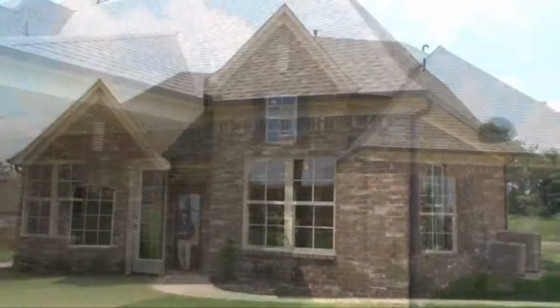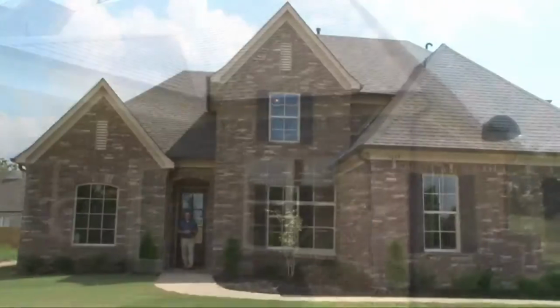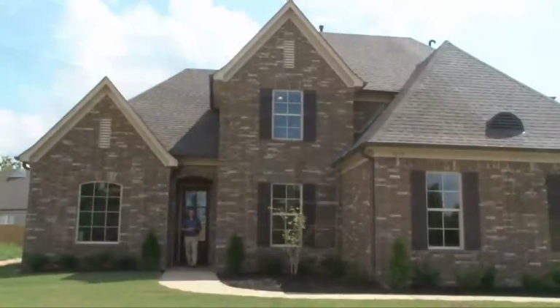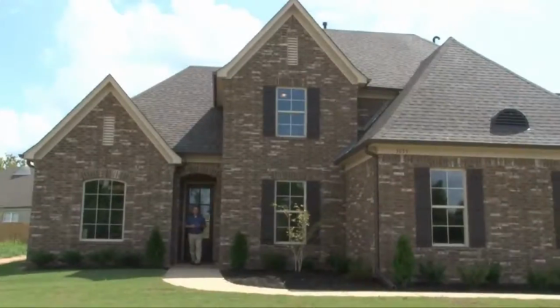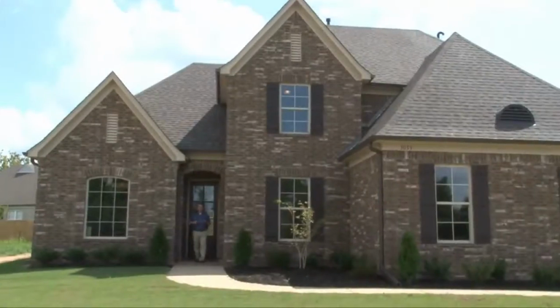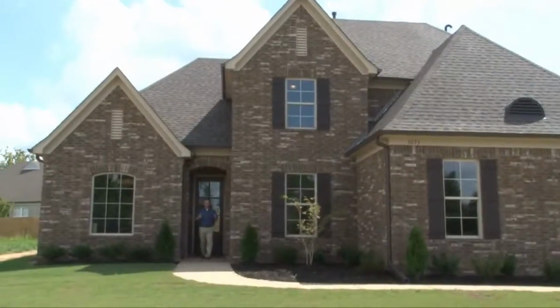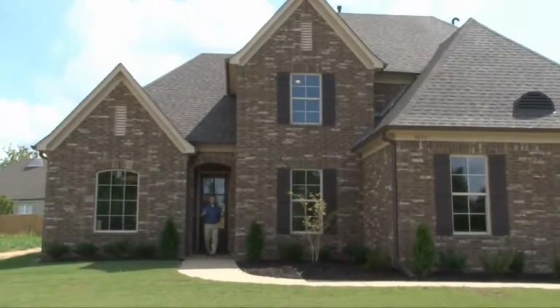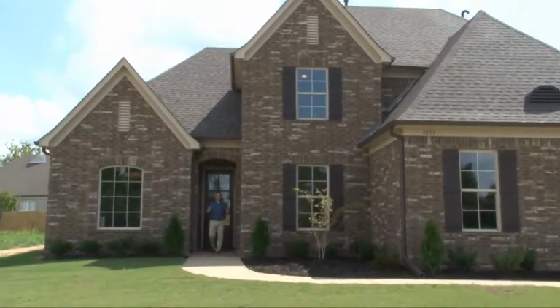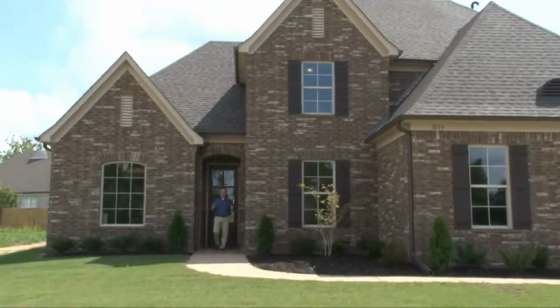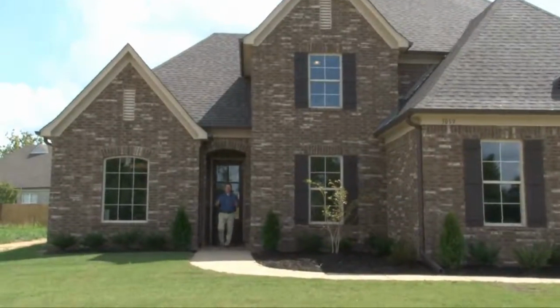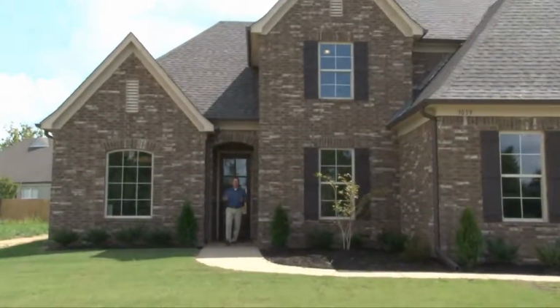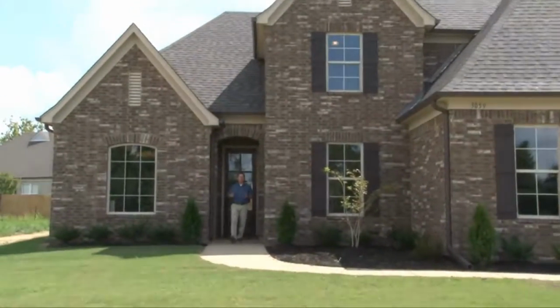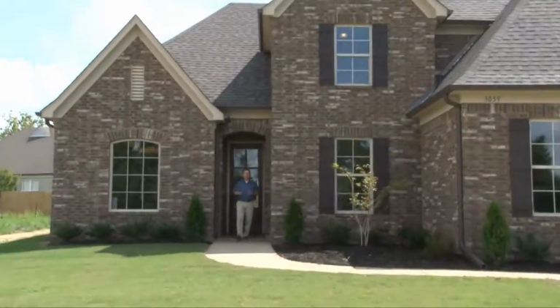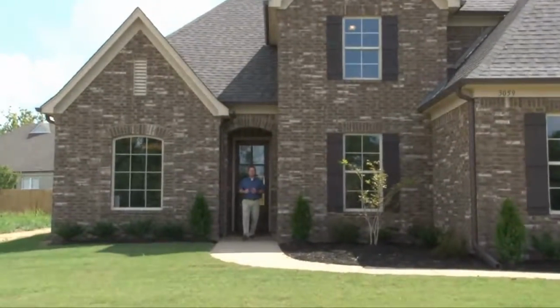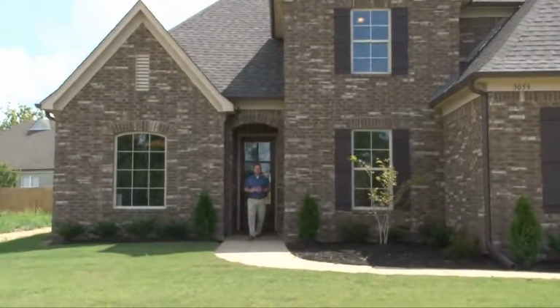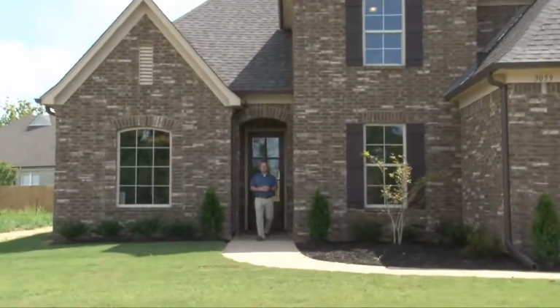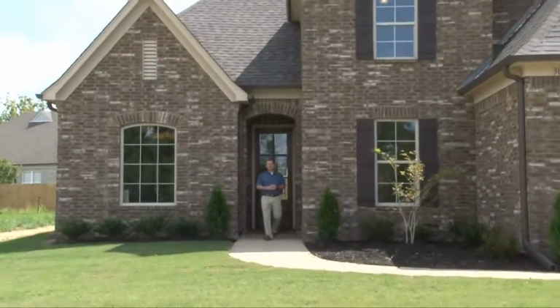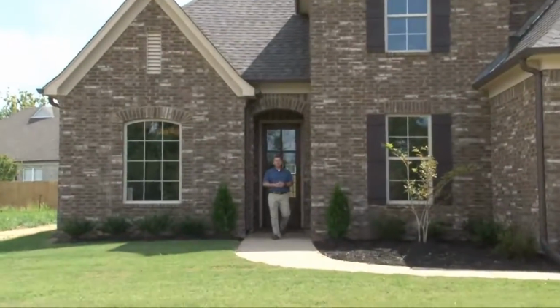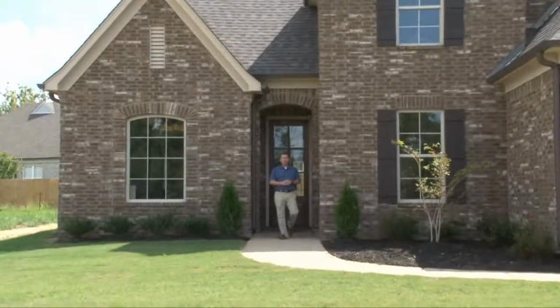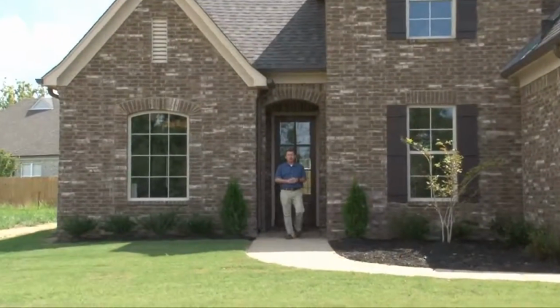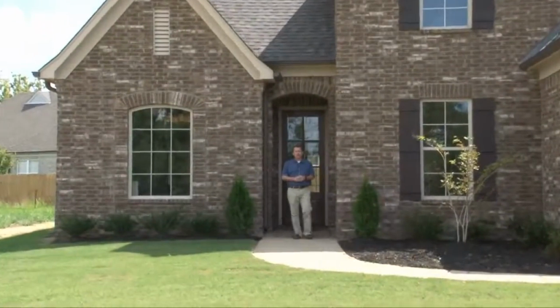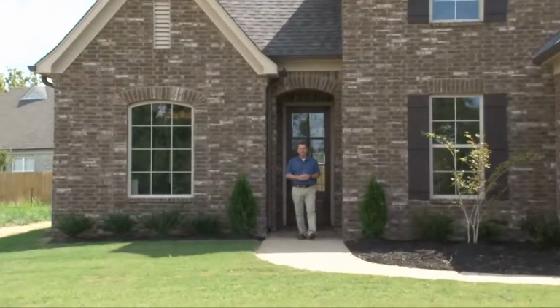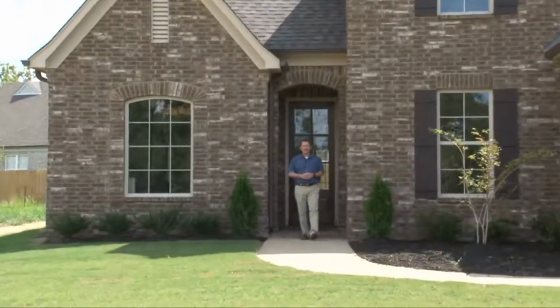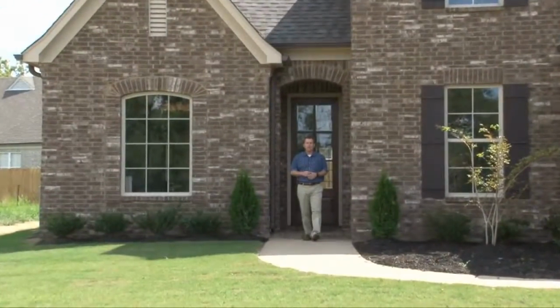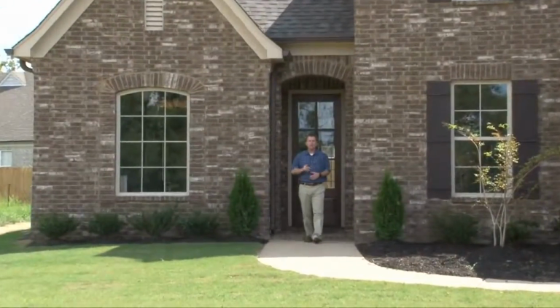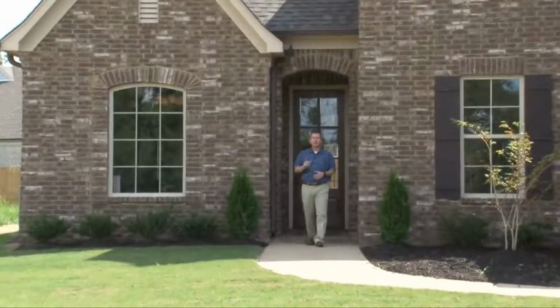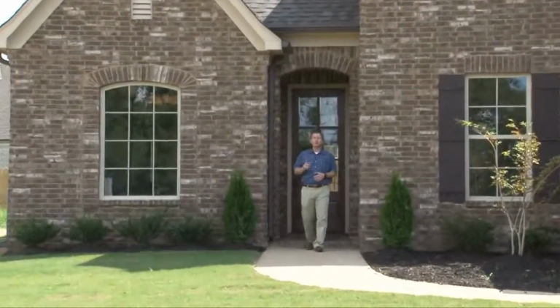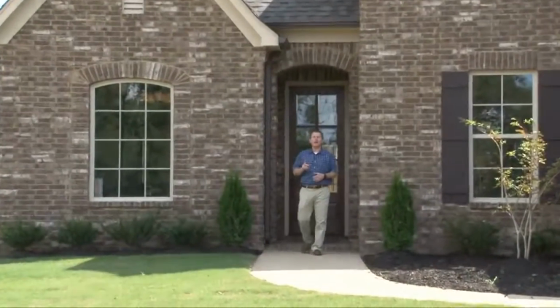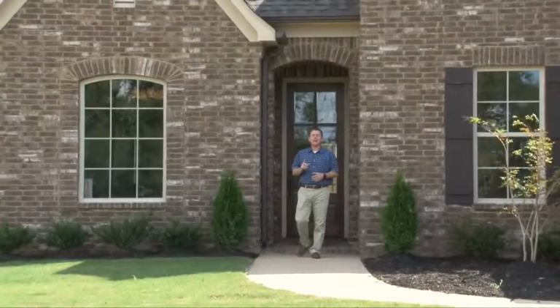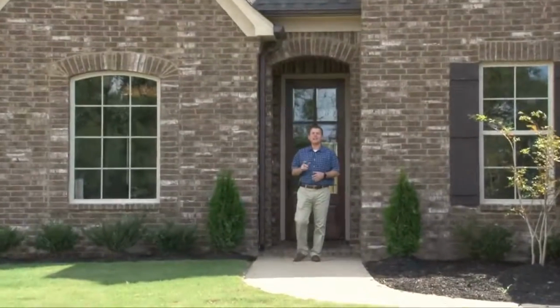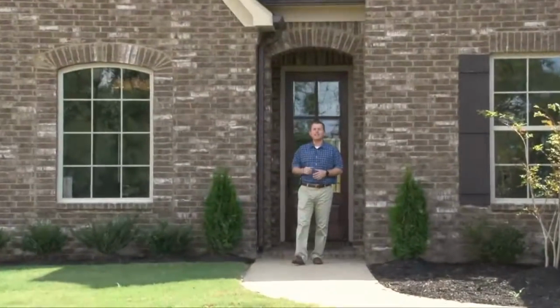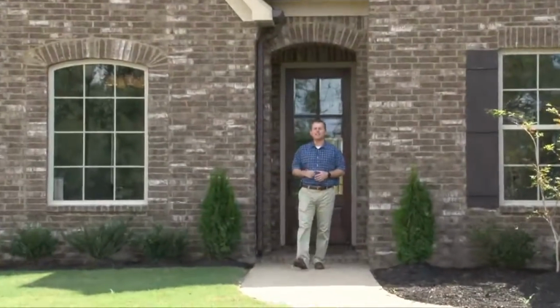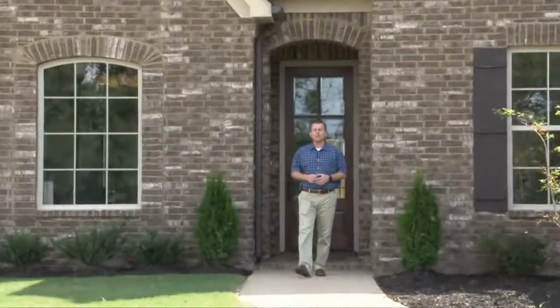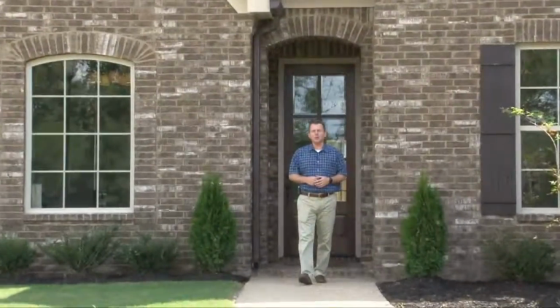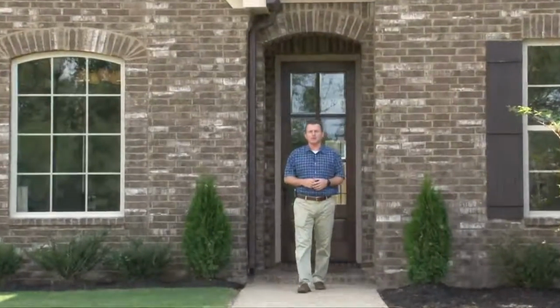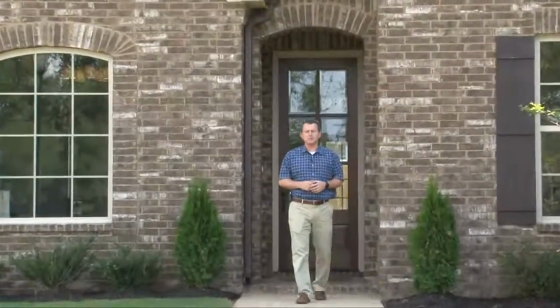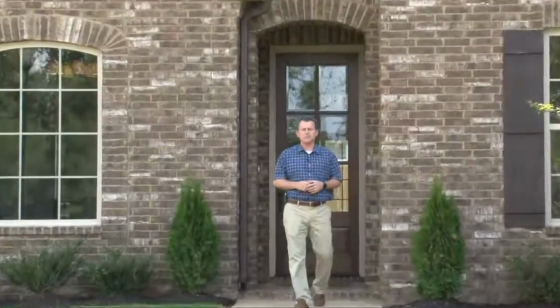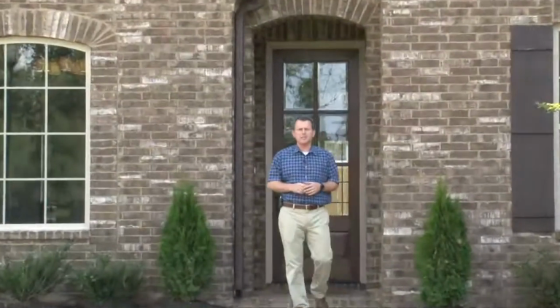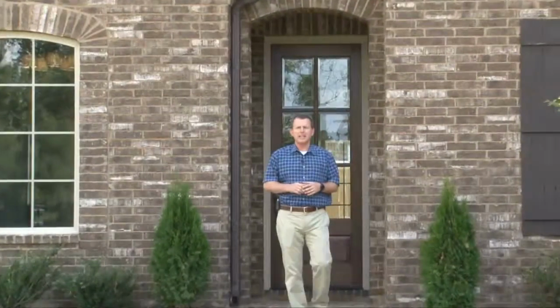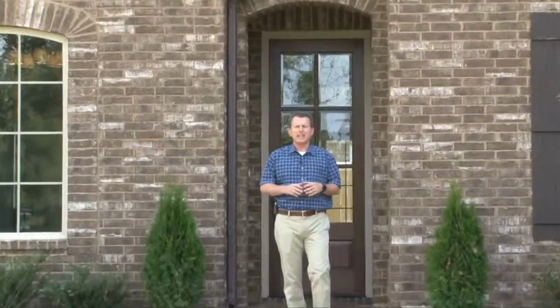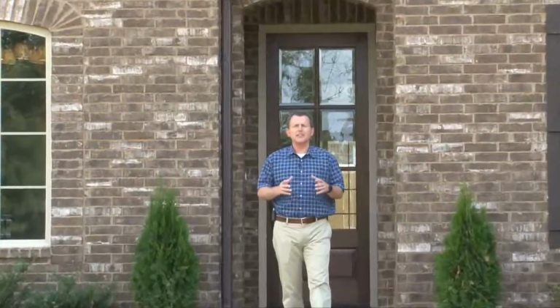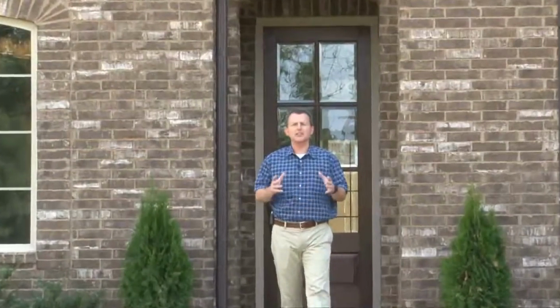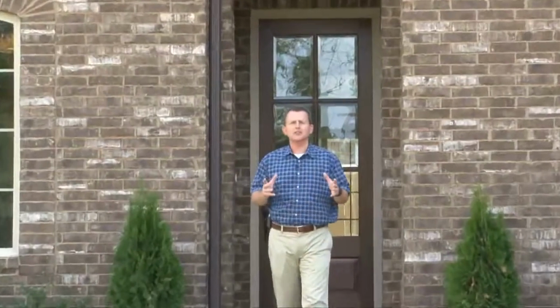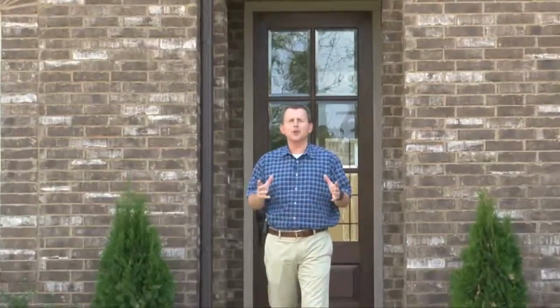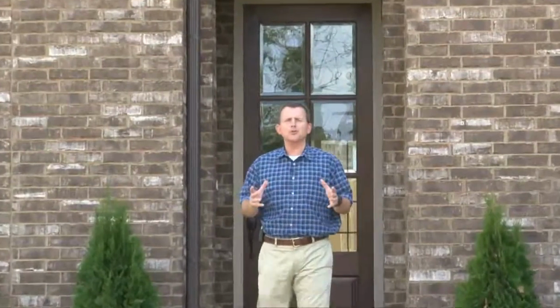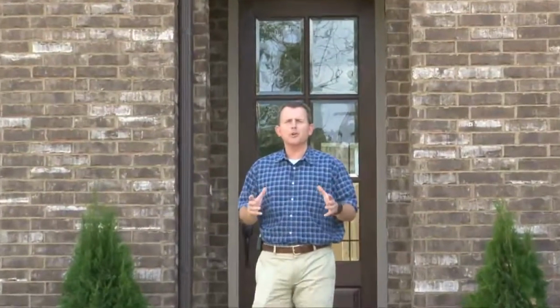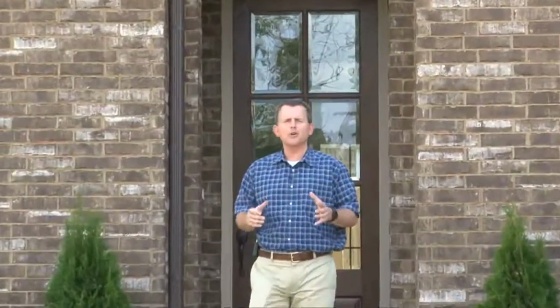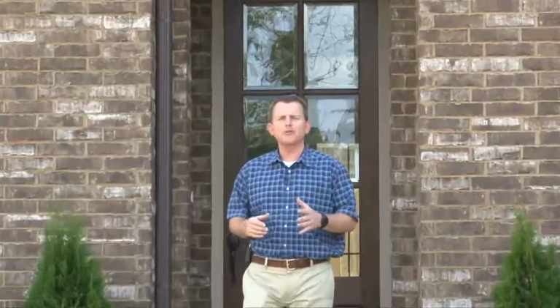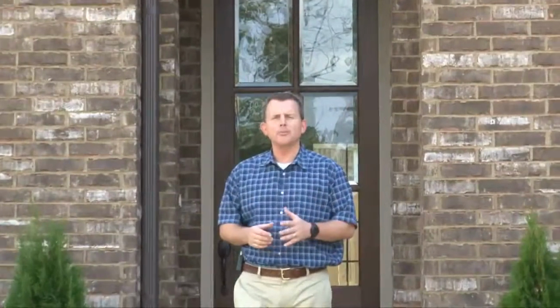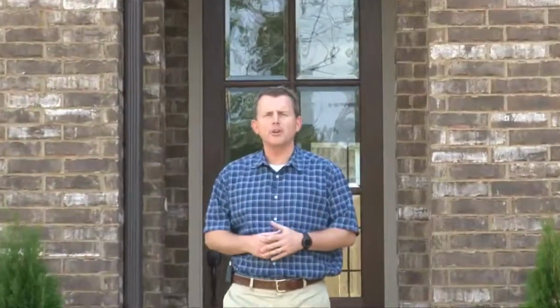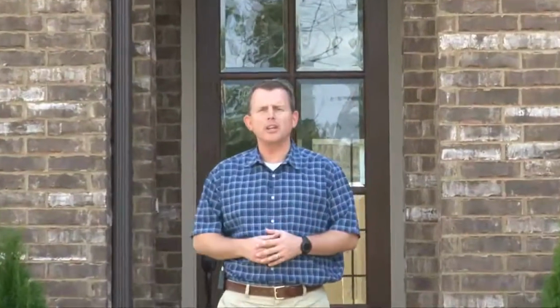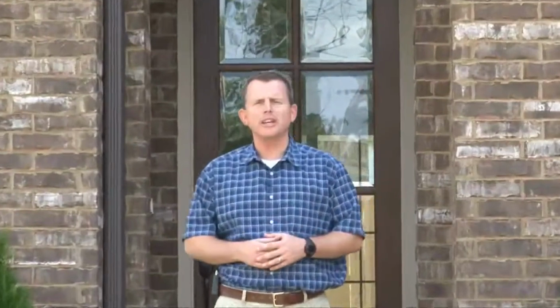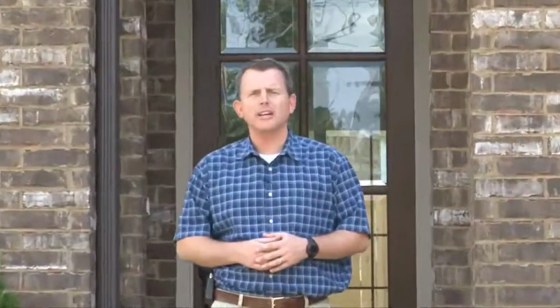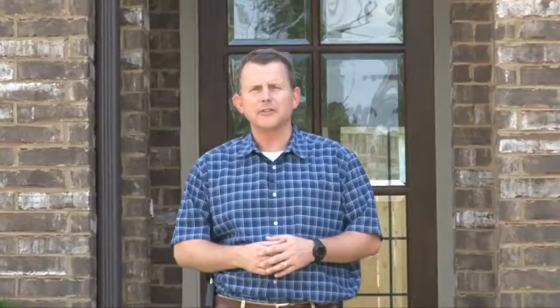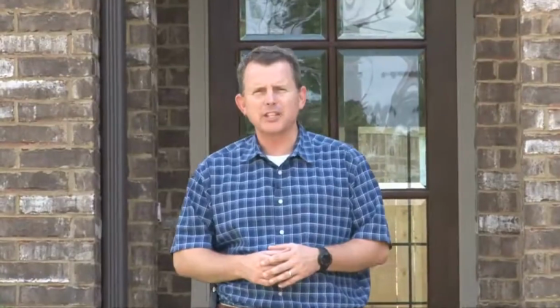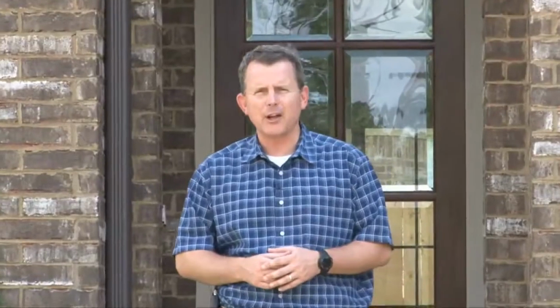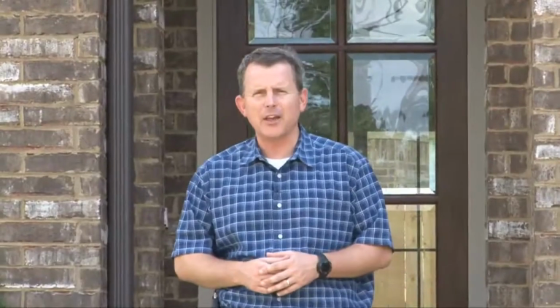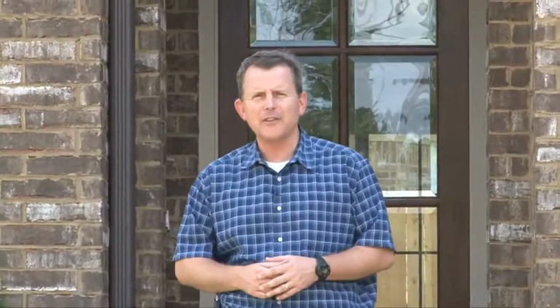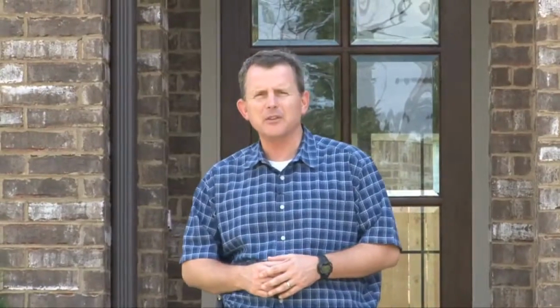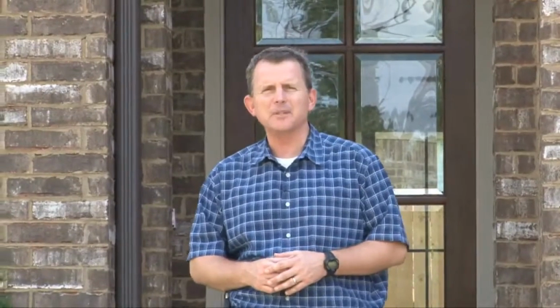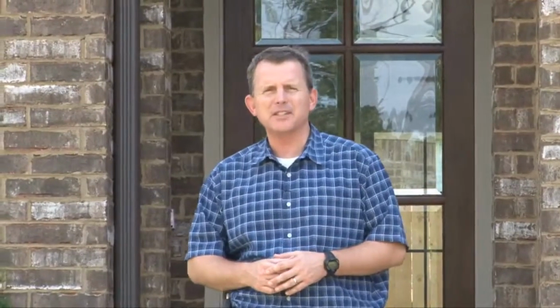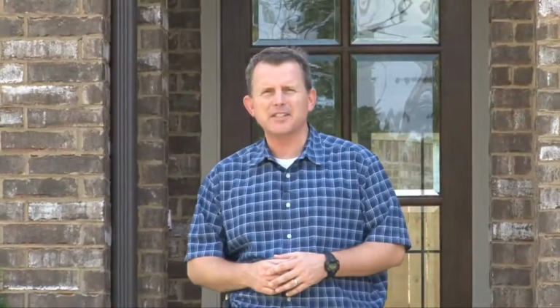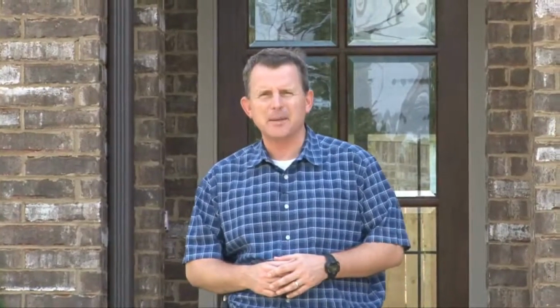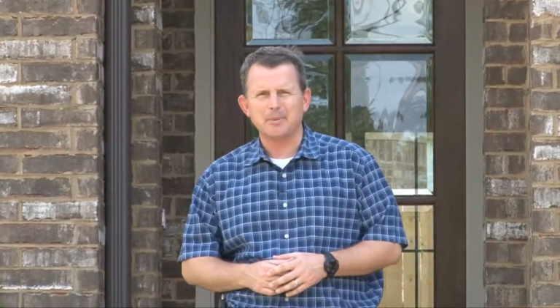Thank you for joining me on a tour of the Belle Air Plan, built by Lennox Homes in the Snowden Grove community of South Haven, Mississippi.